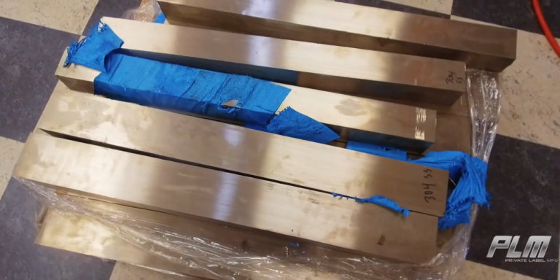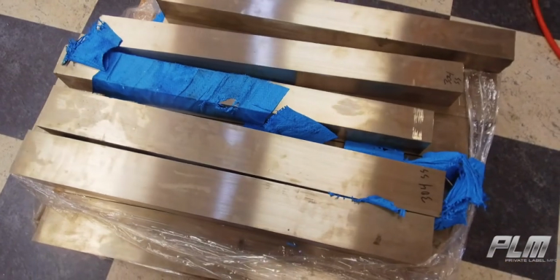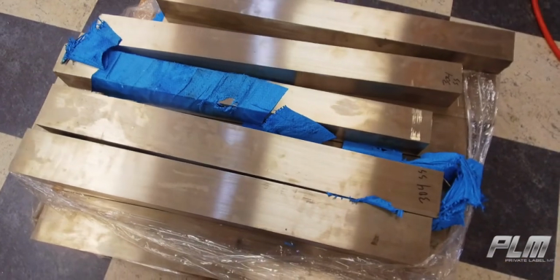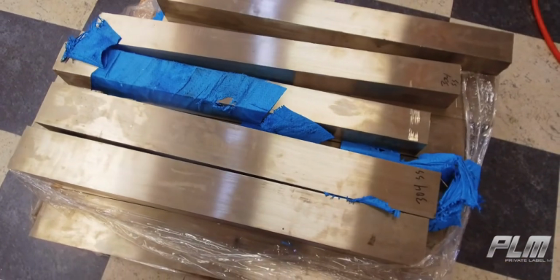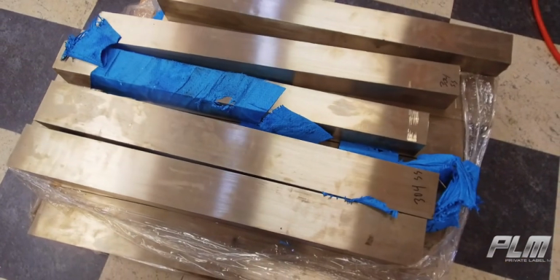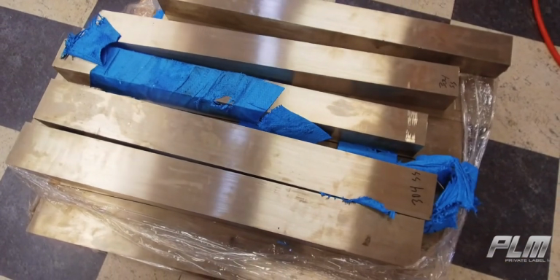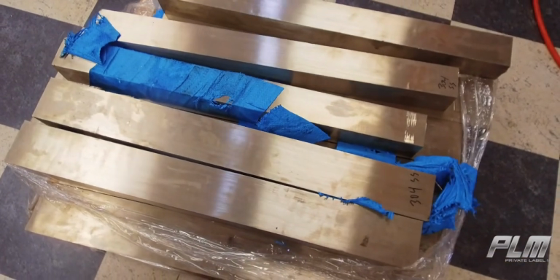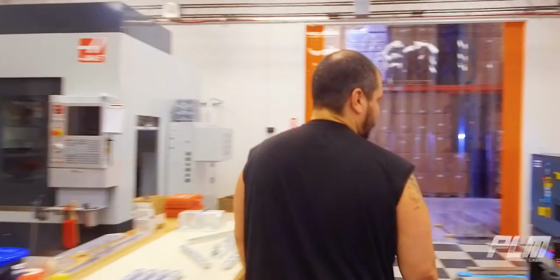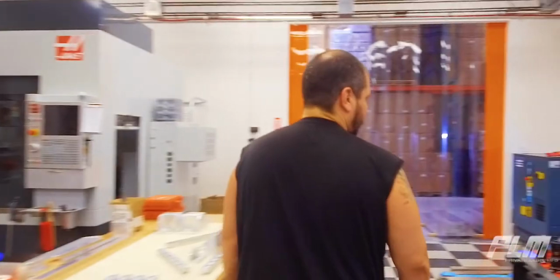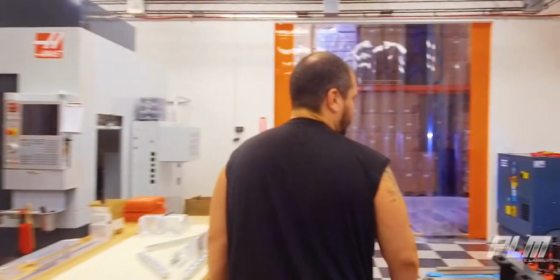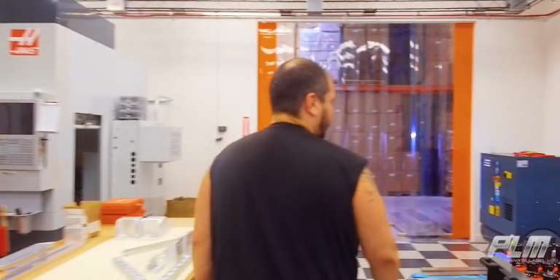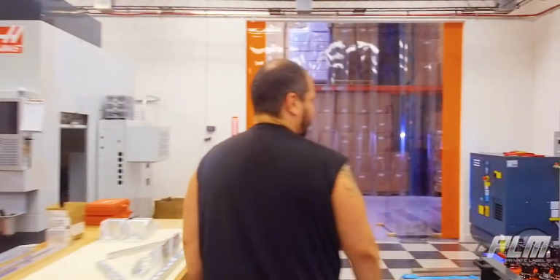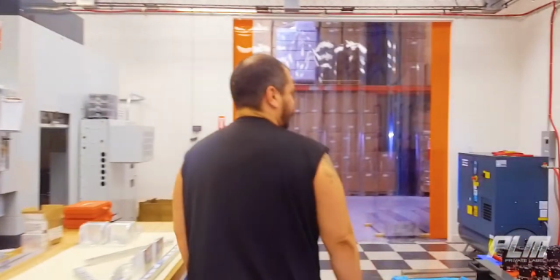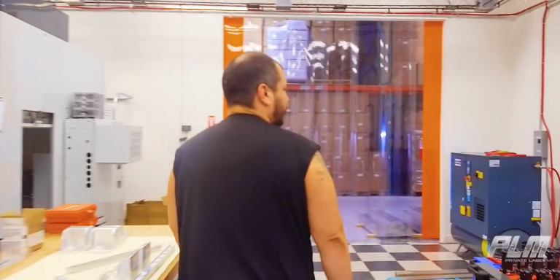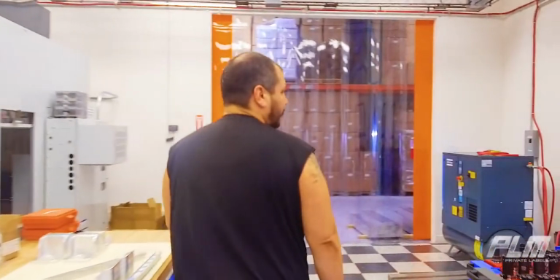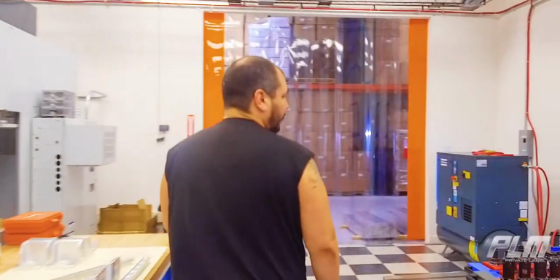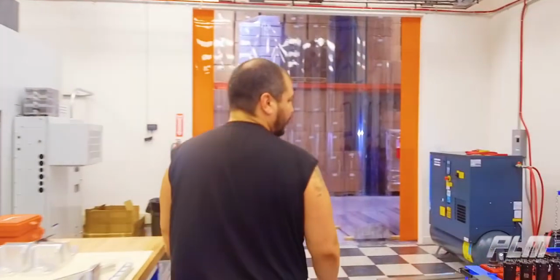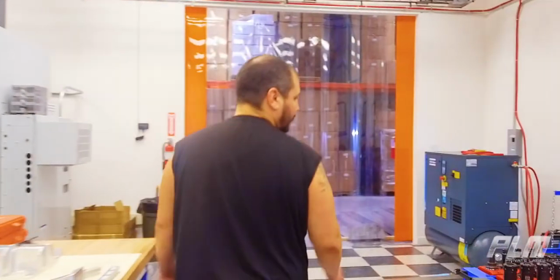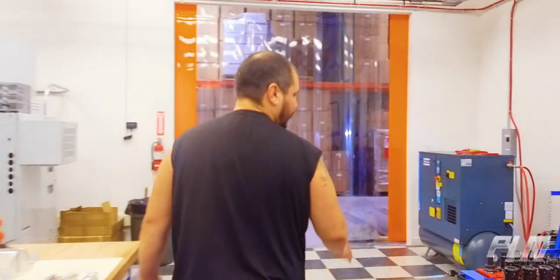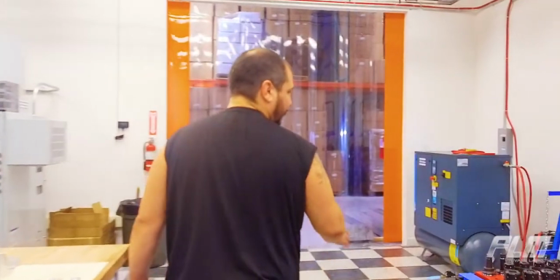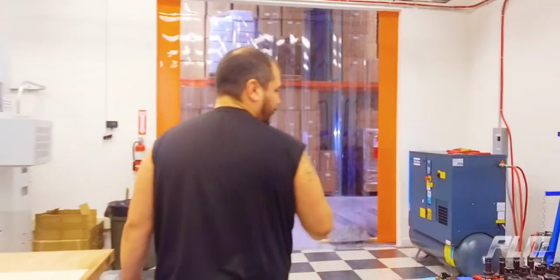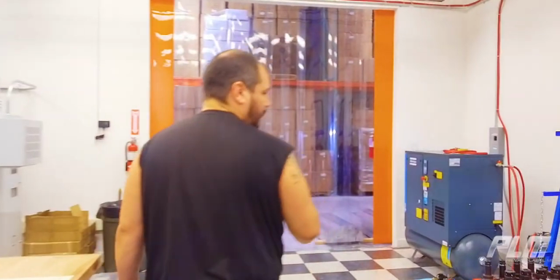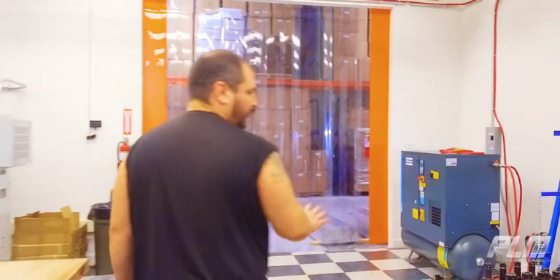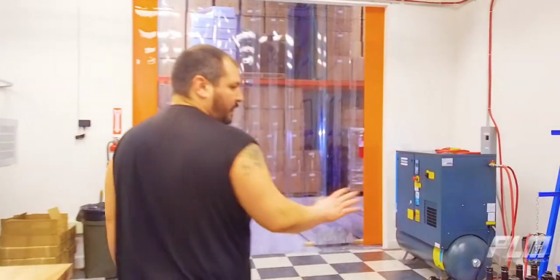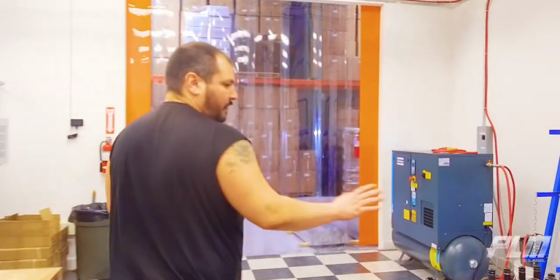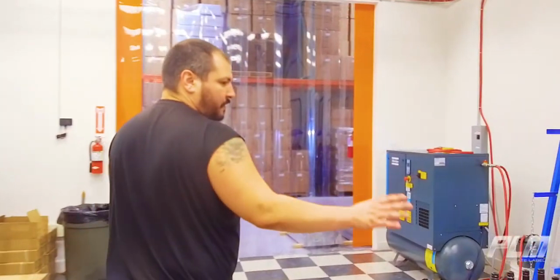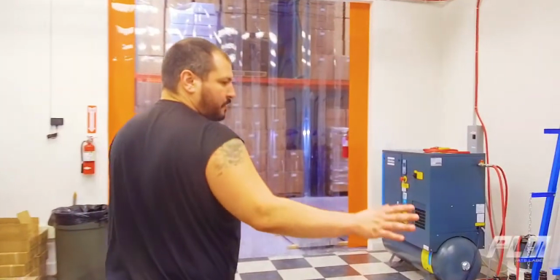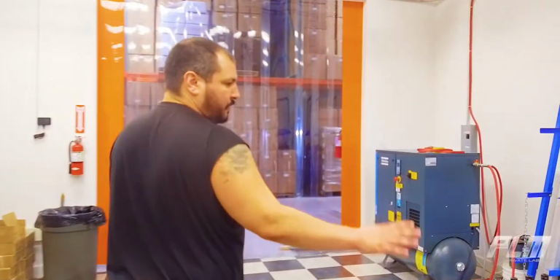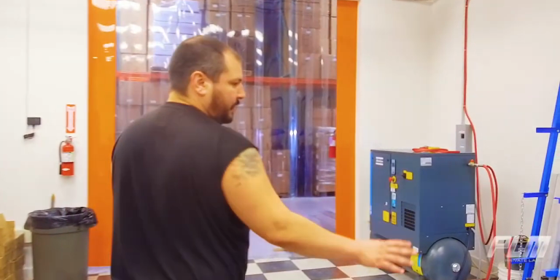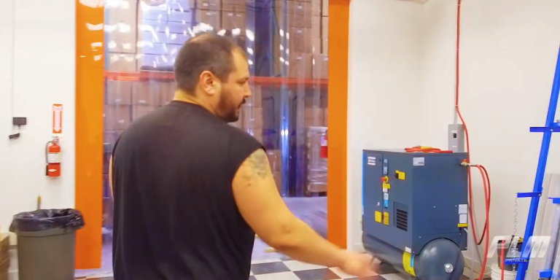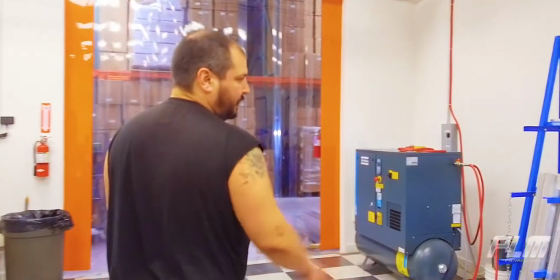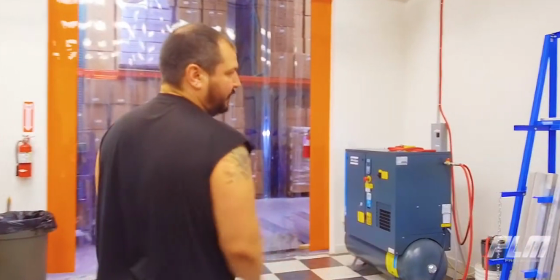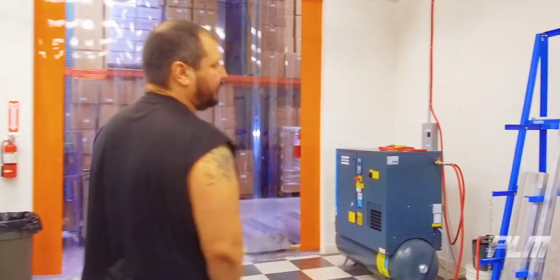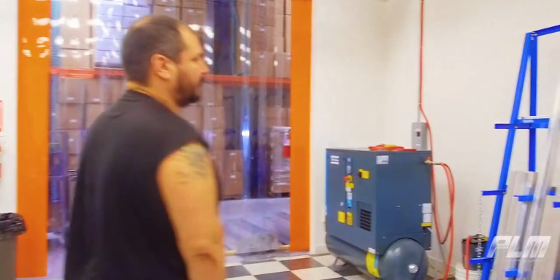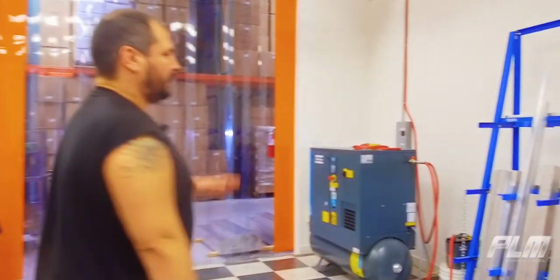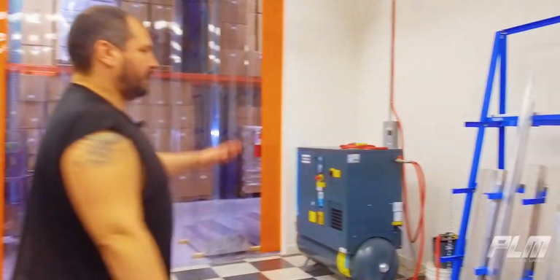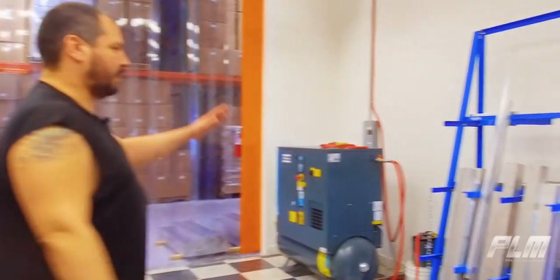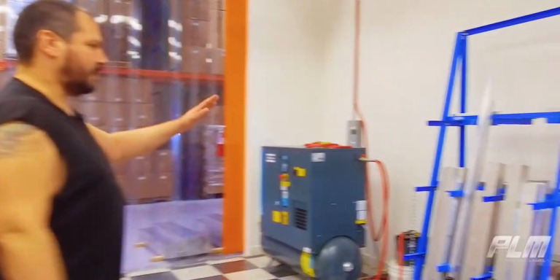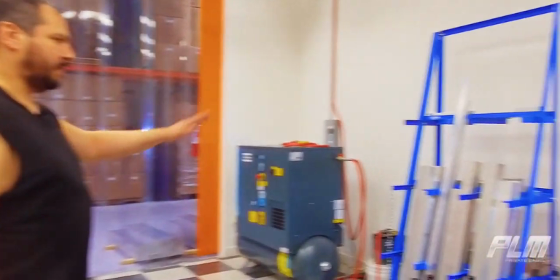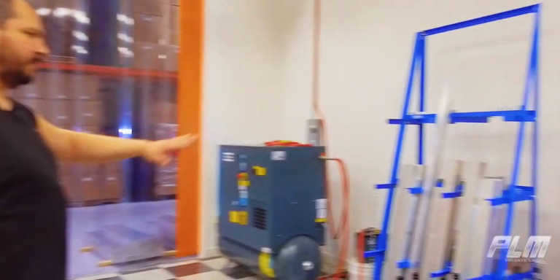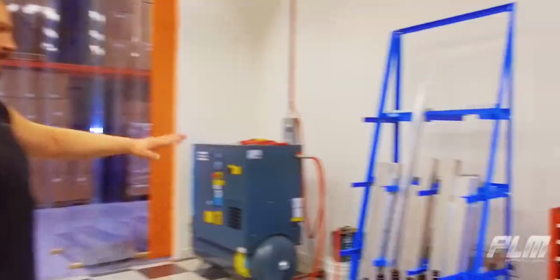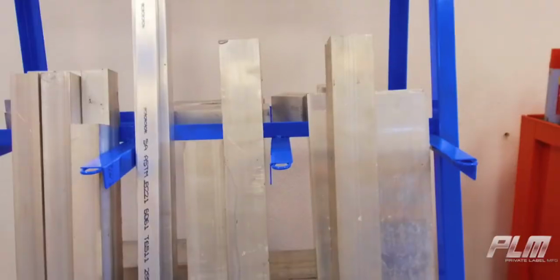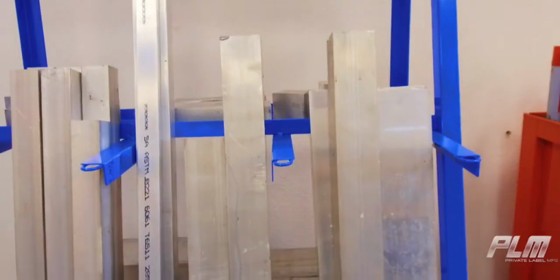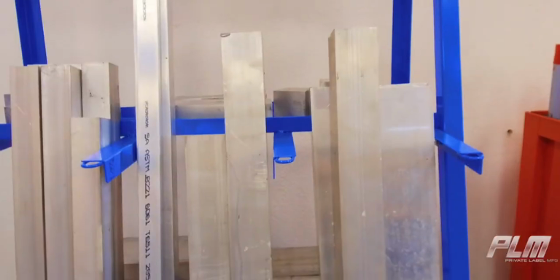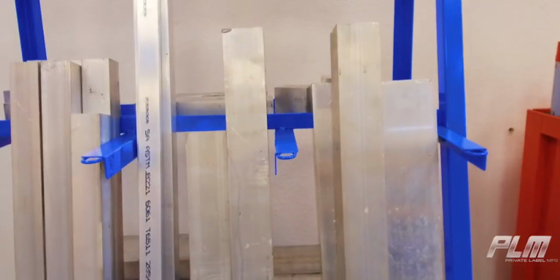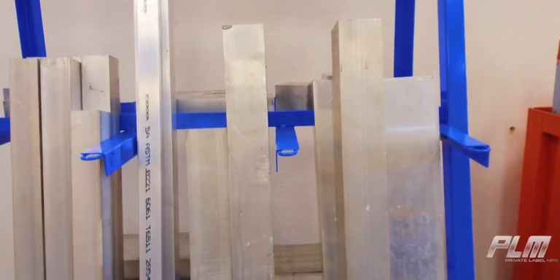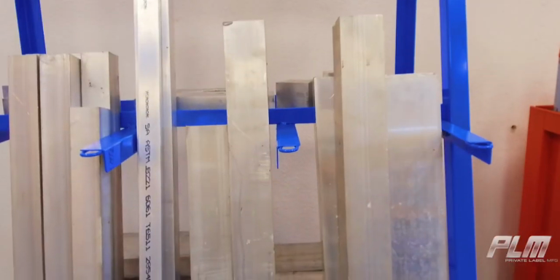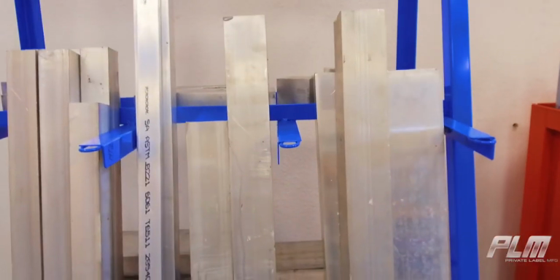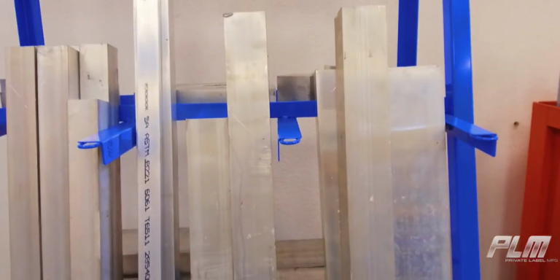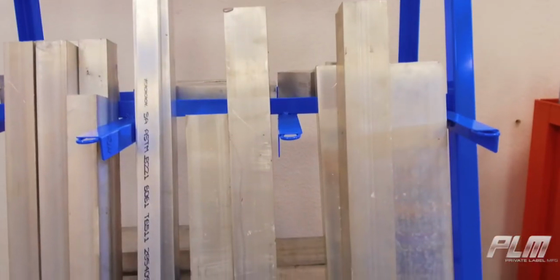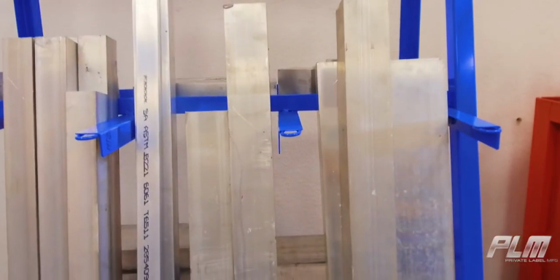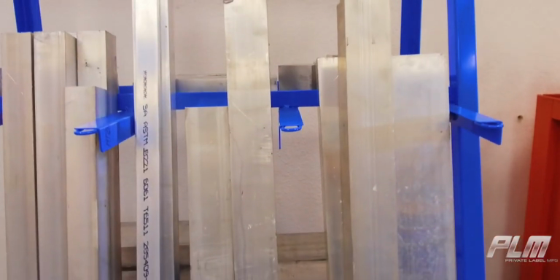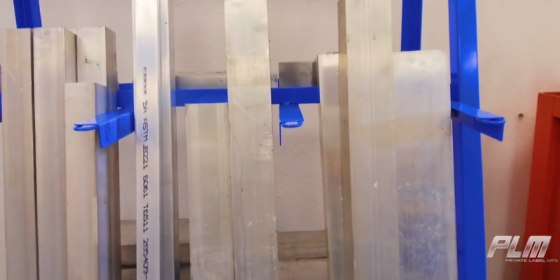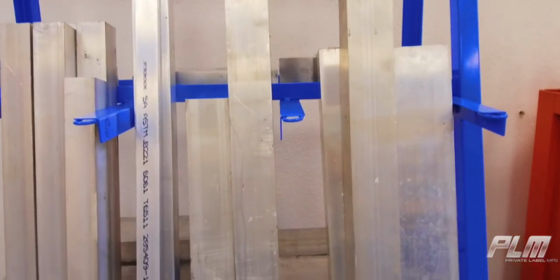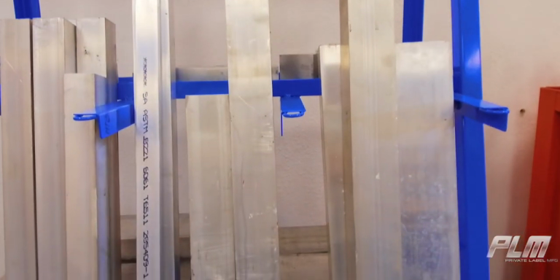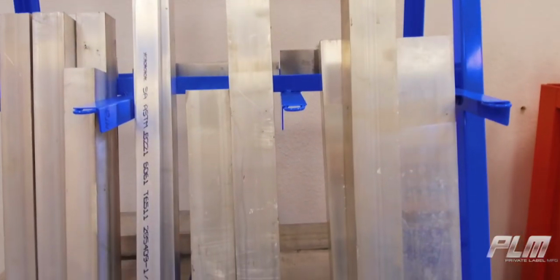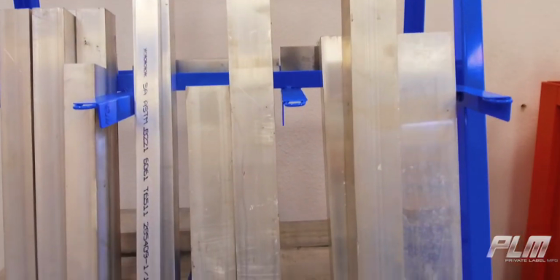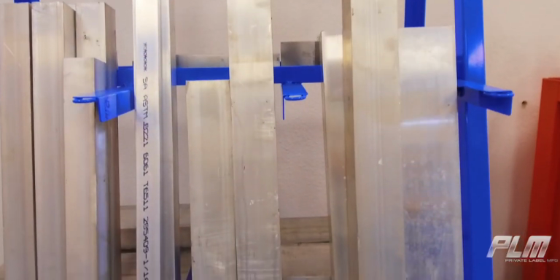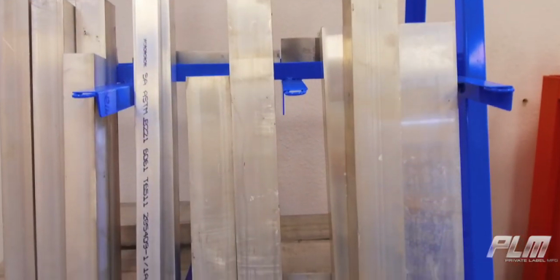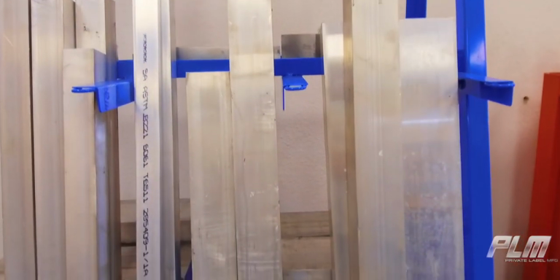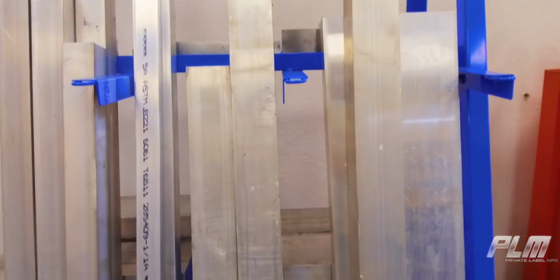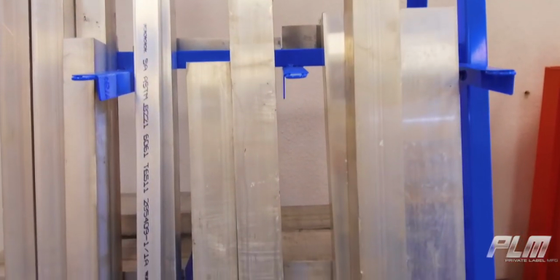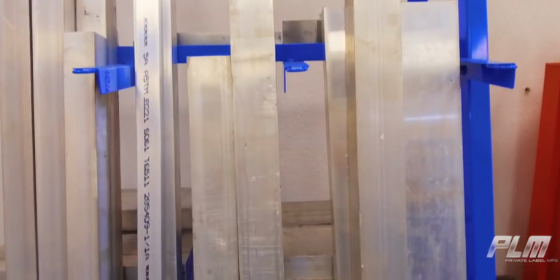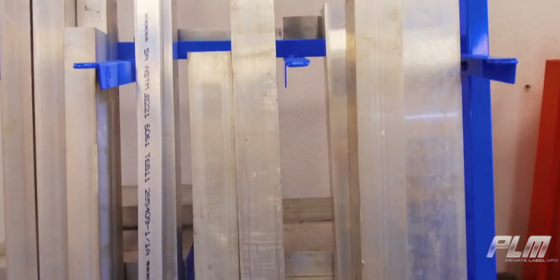Over here, you can see all our tooling, all our raw stock steel, aluminum, and all that.